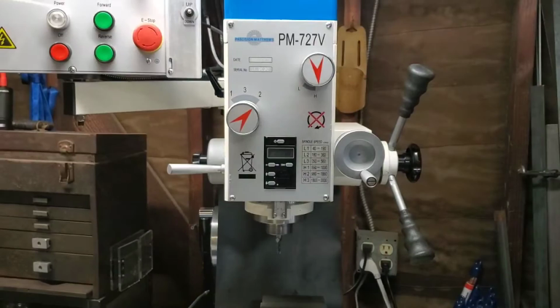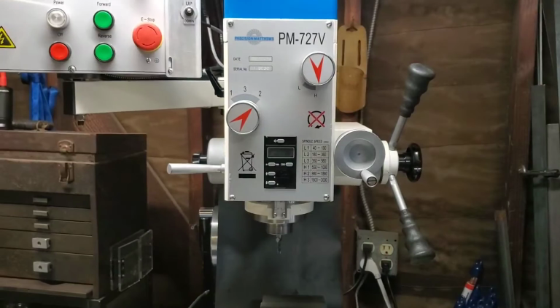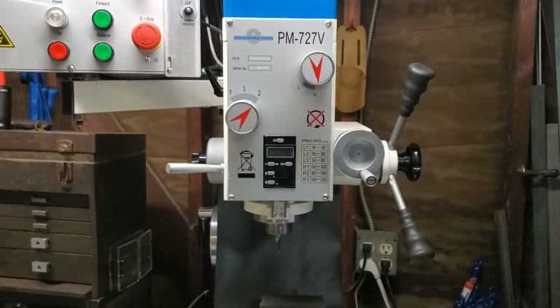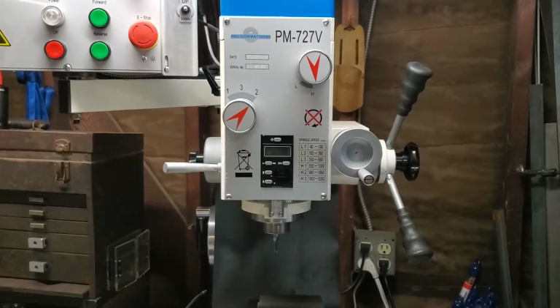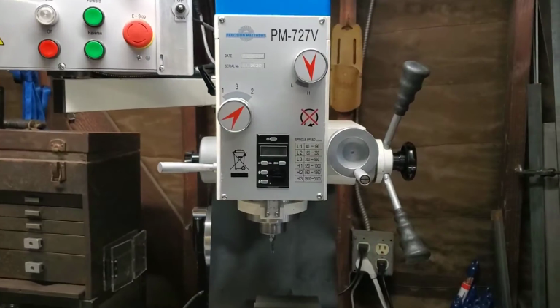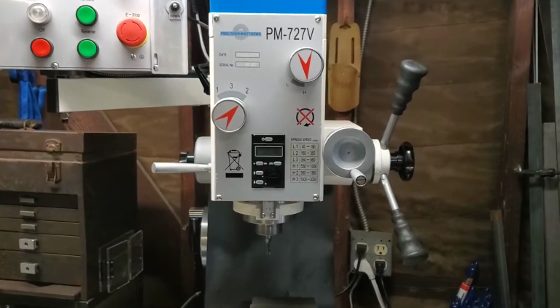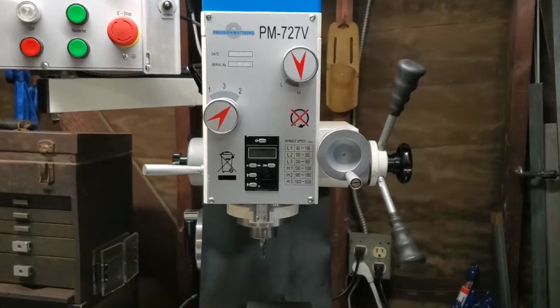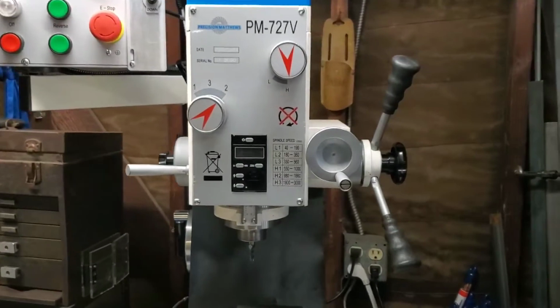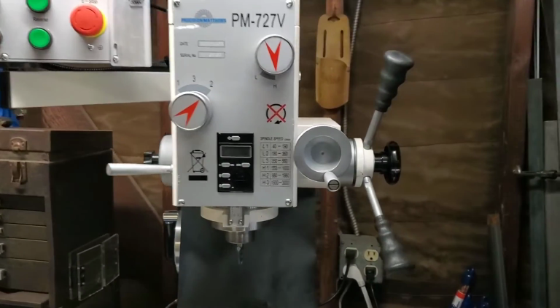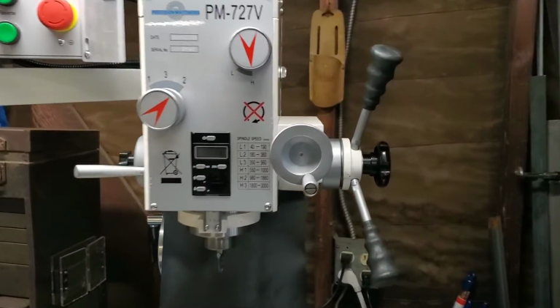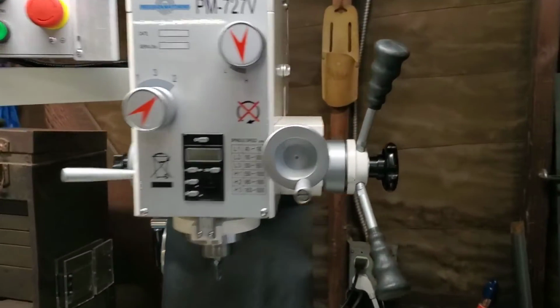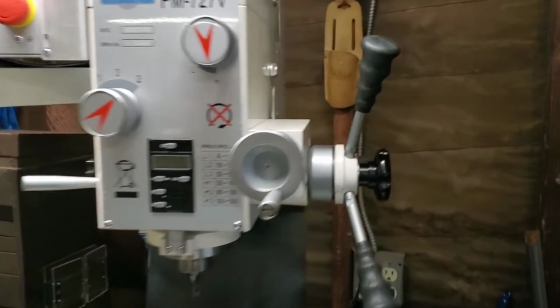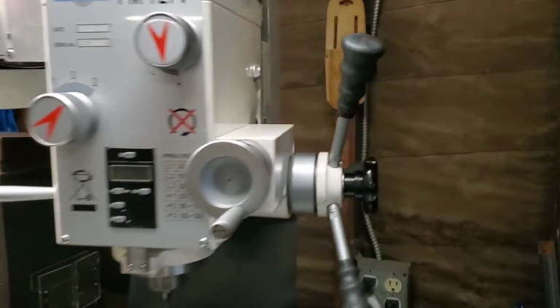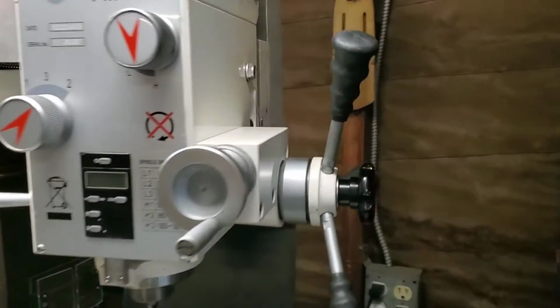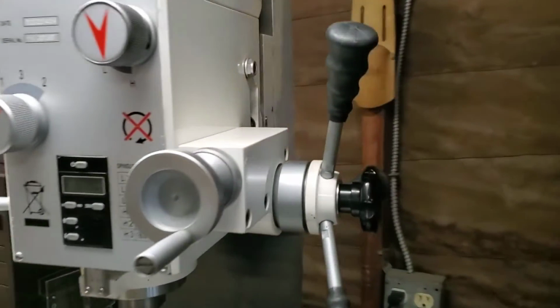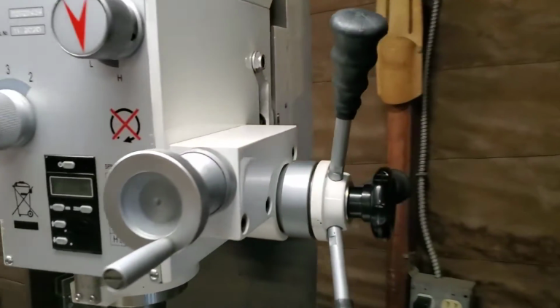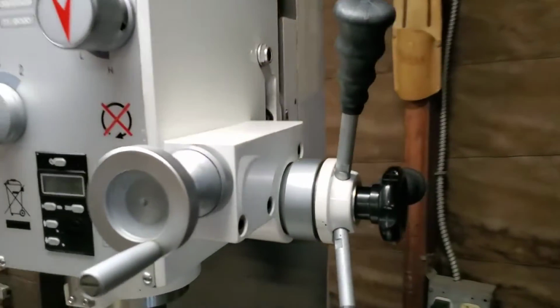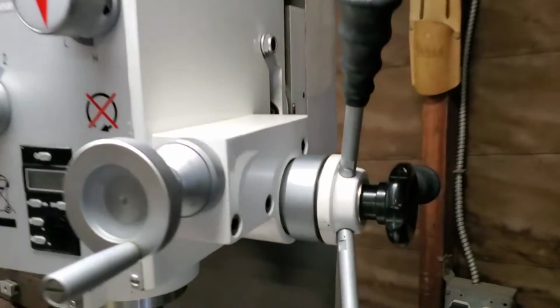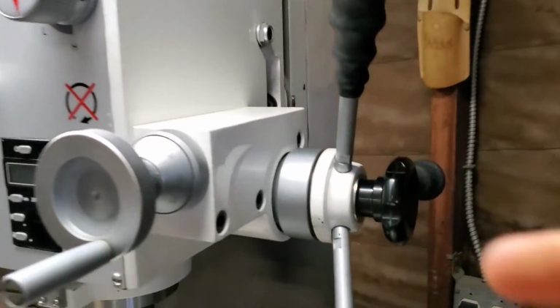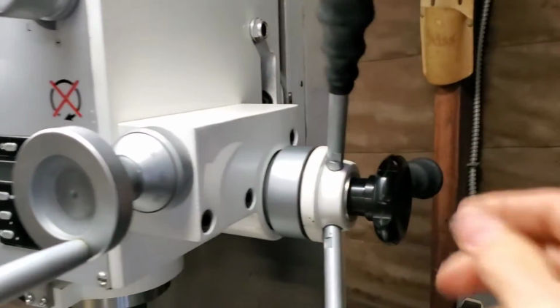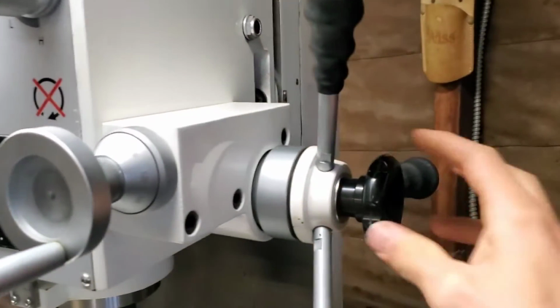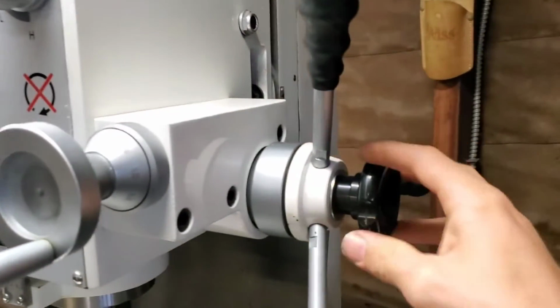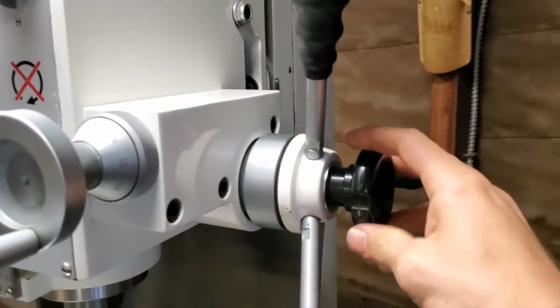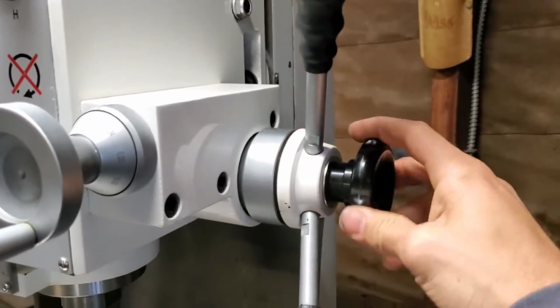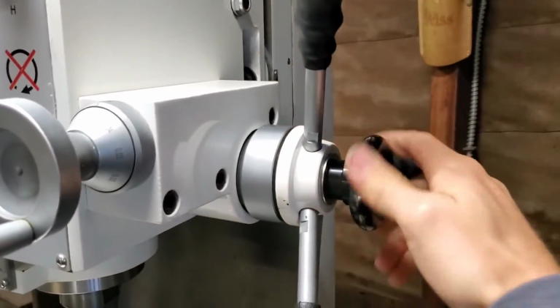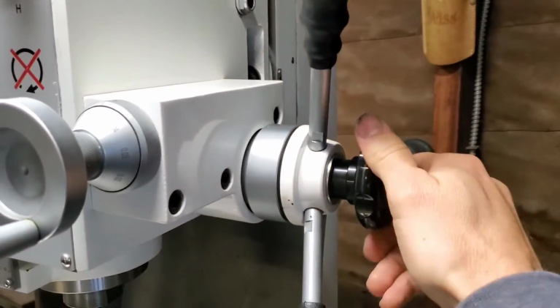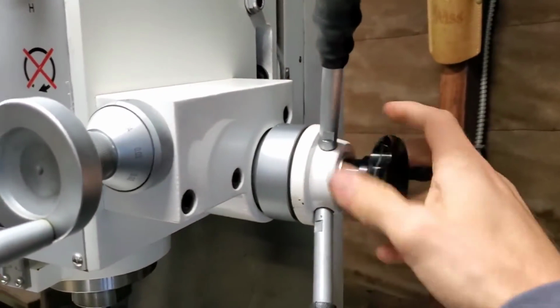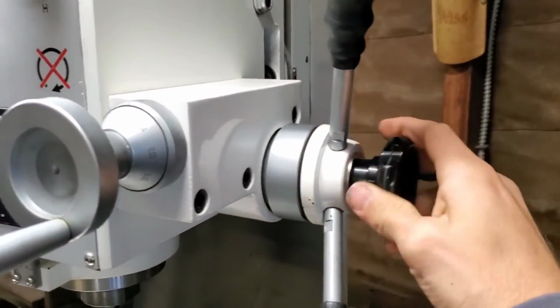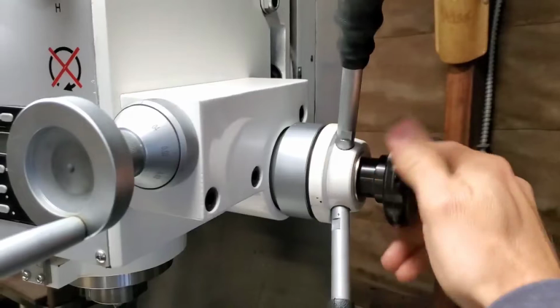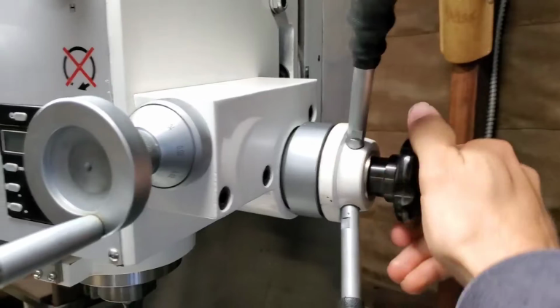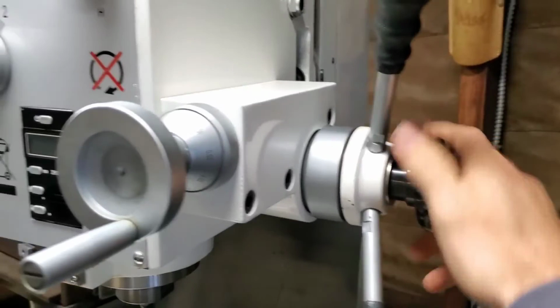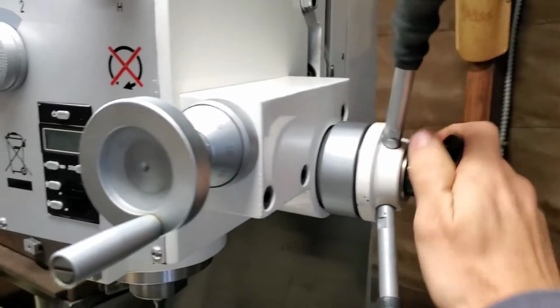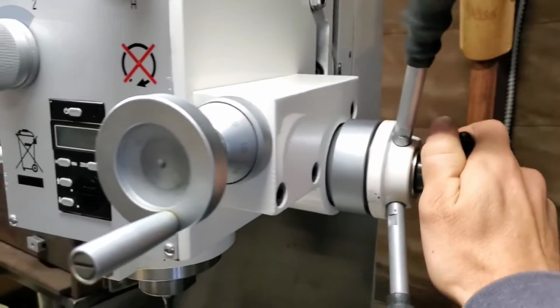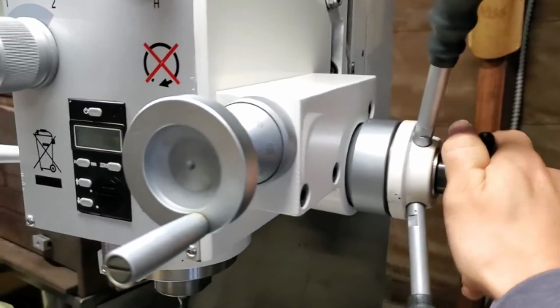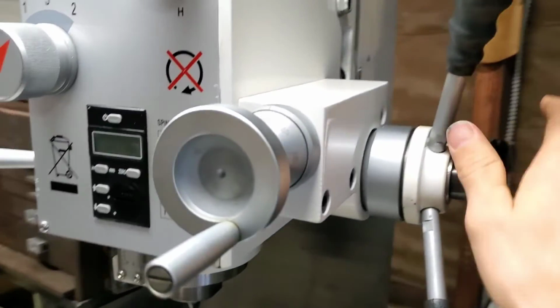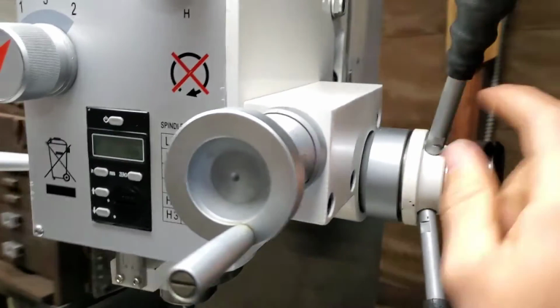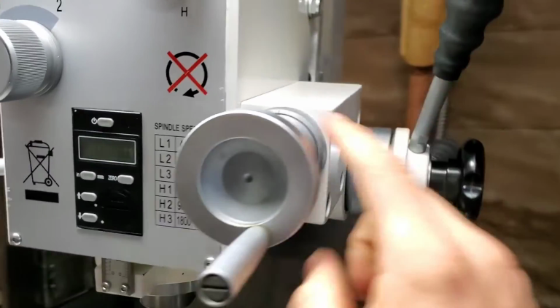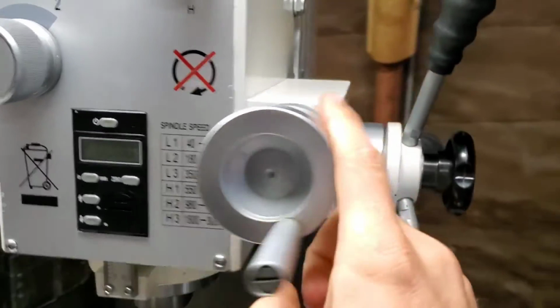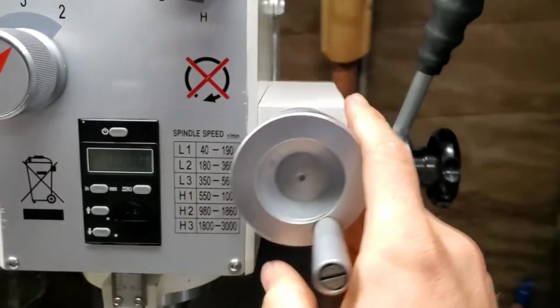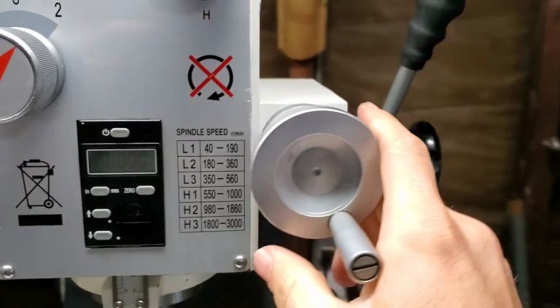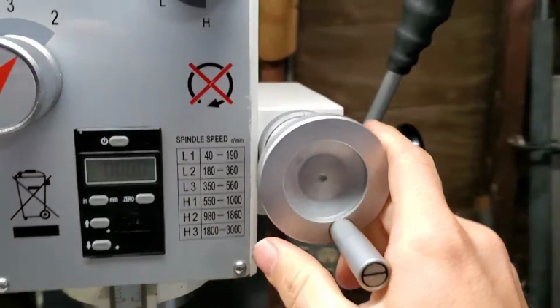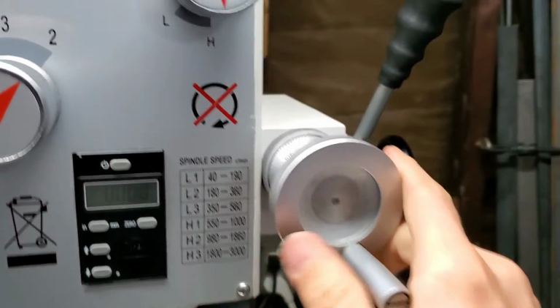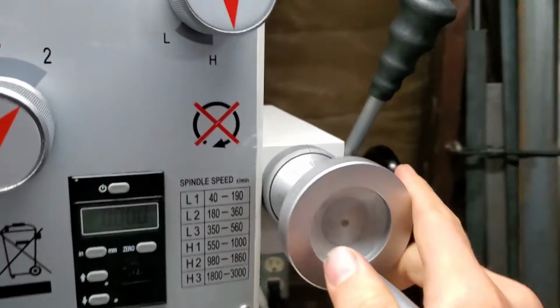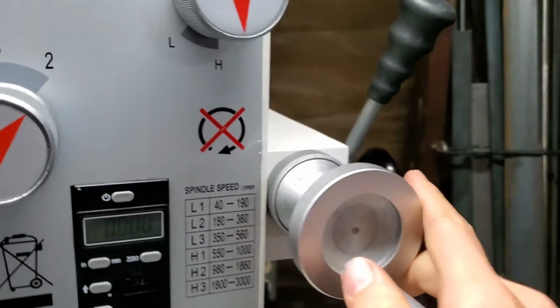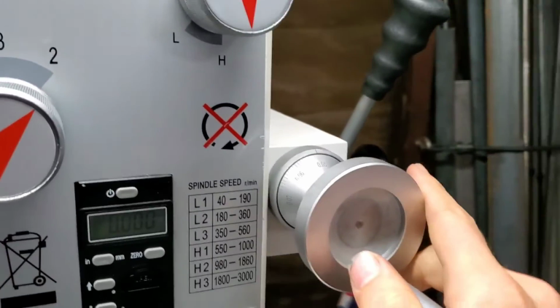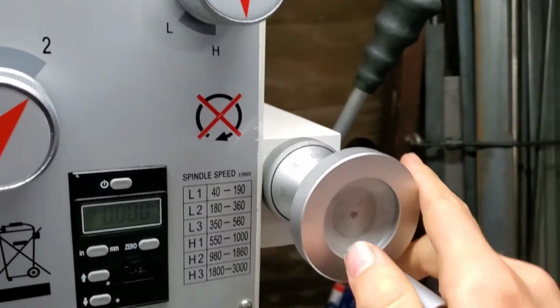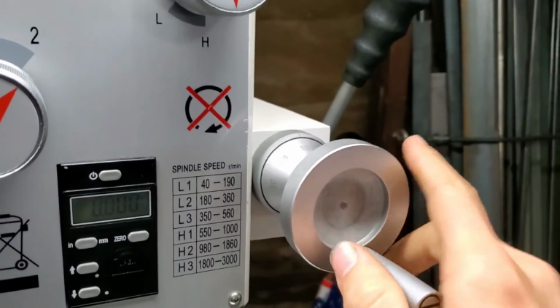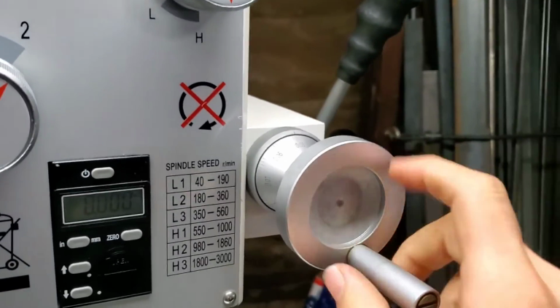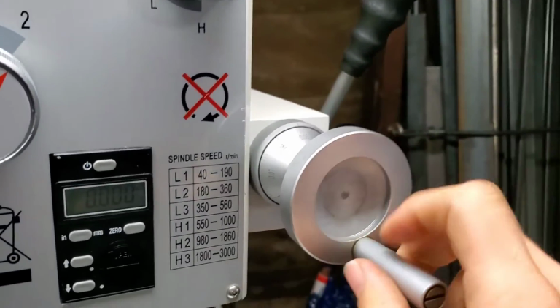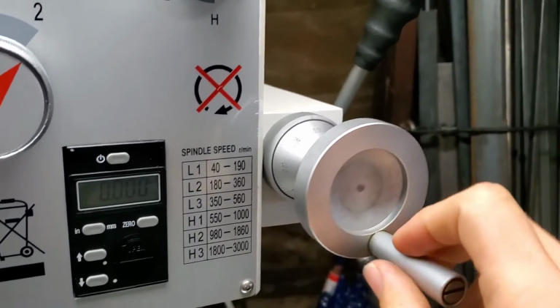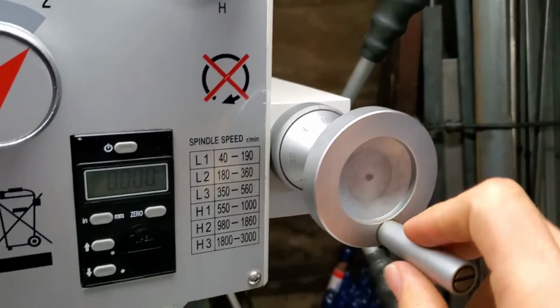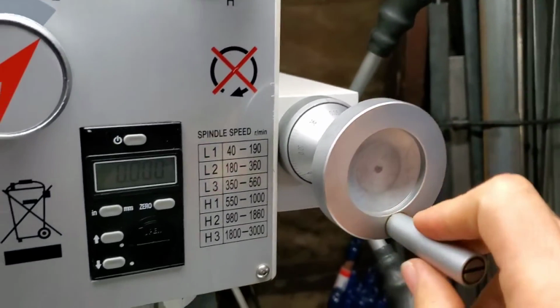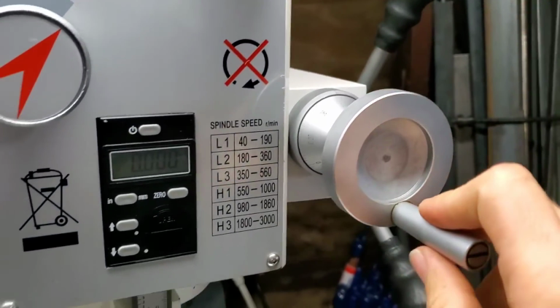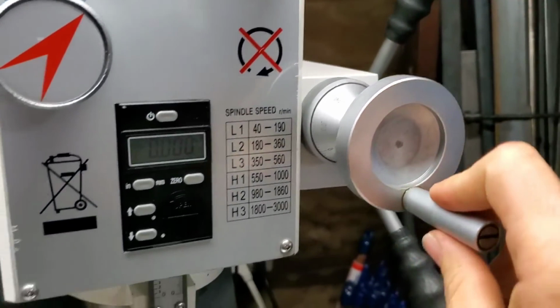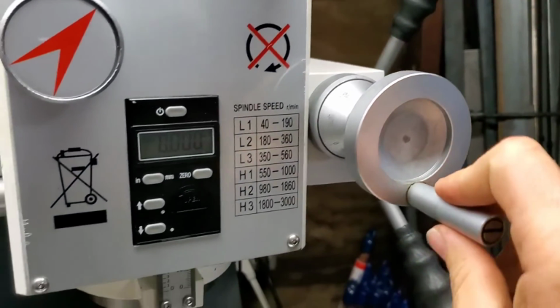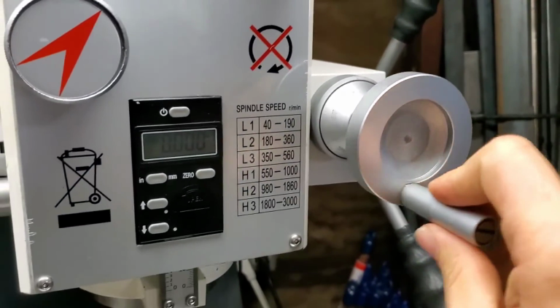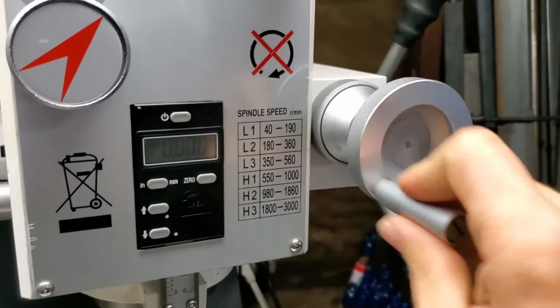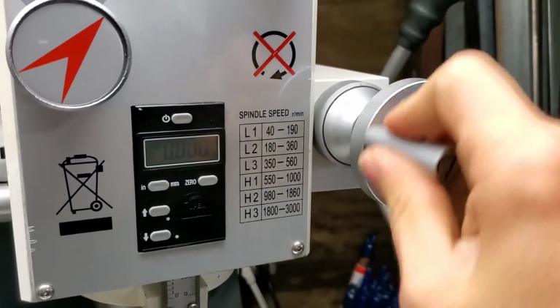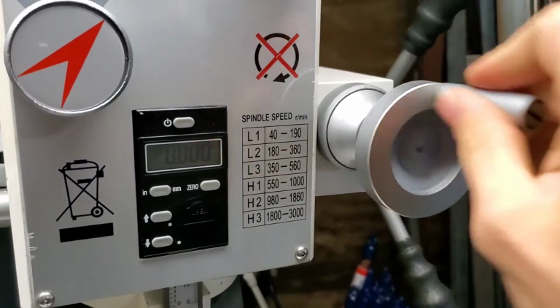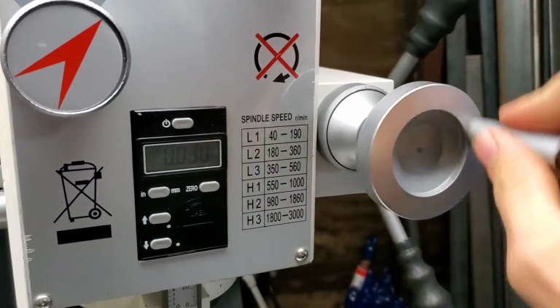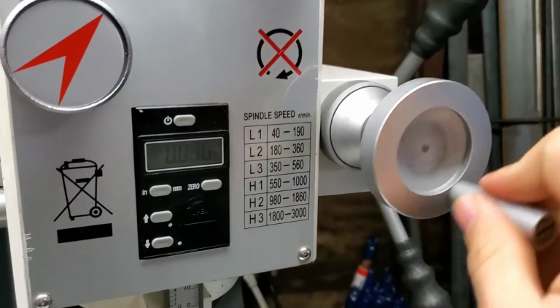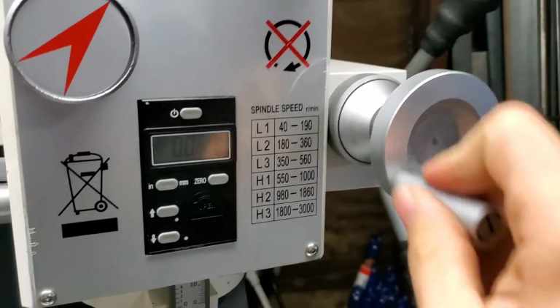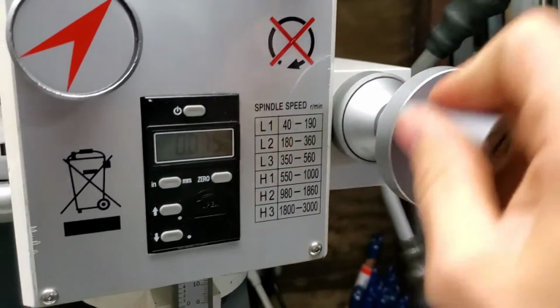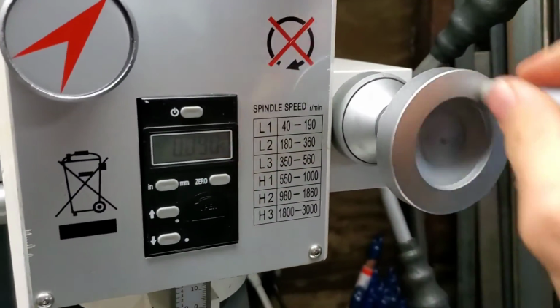To engage the fine downfeed, you simply tighten this knob, which engages this handwheel and allows you to lower the quill in fine increments.